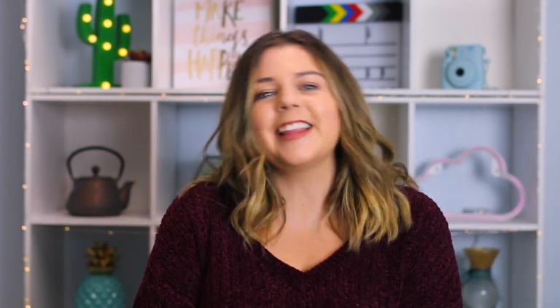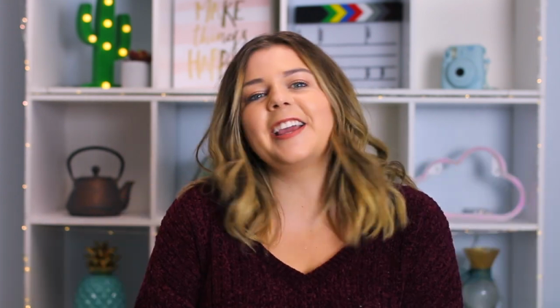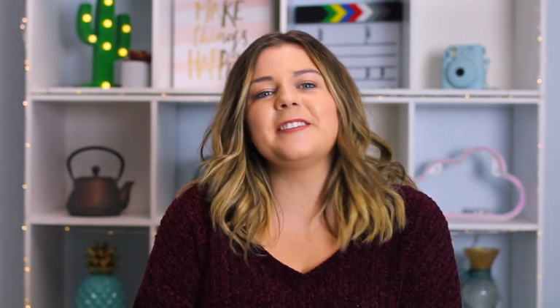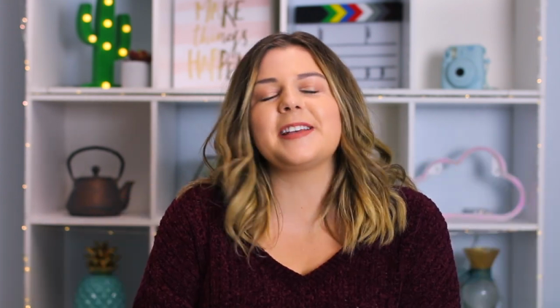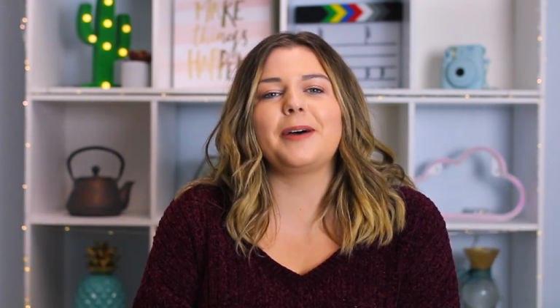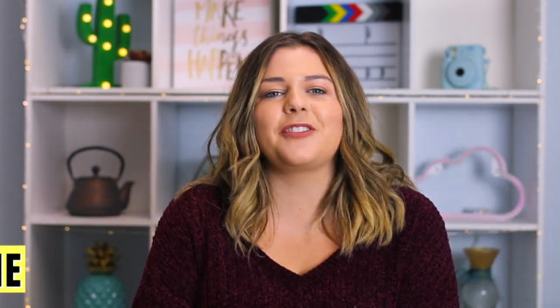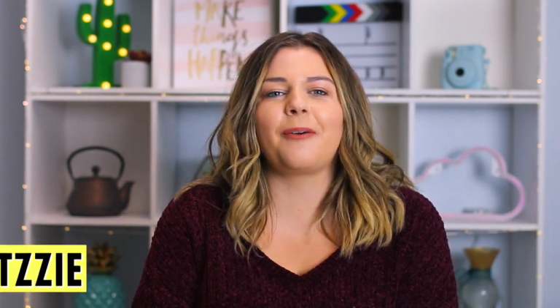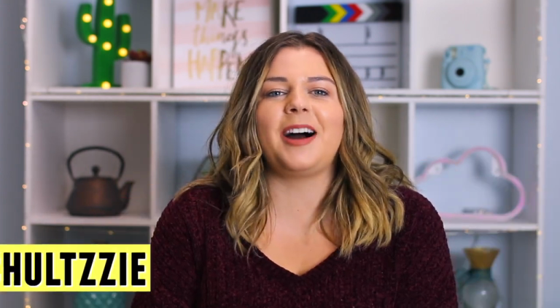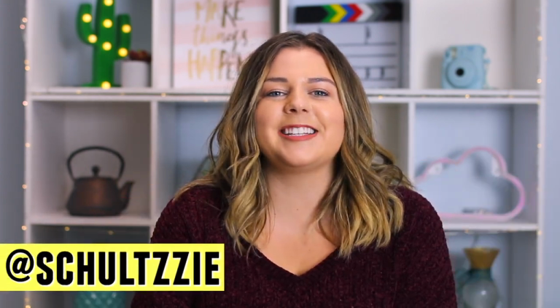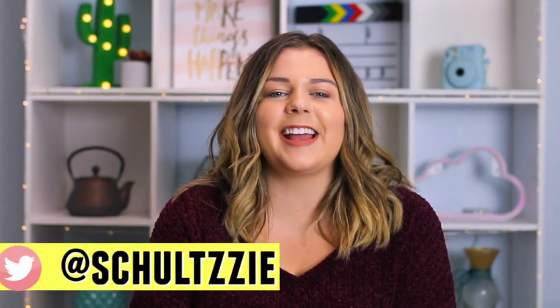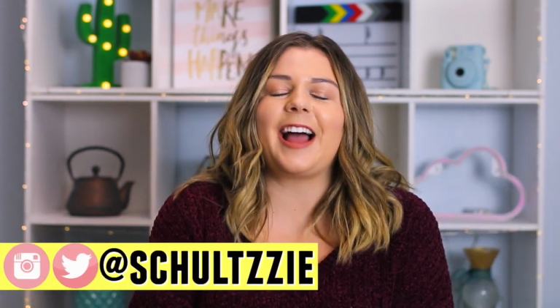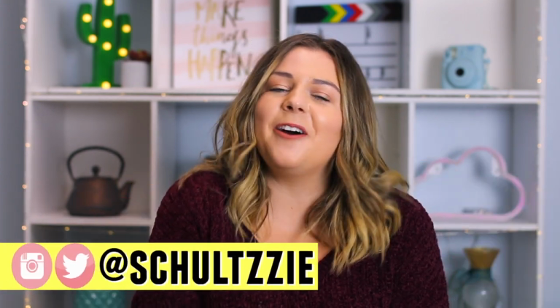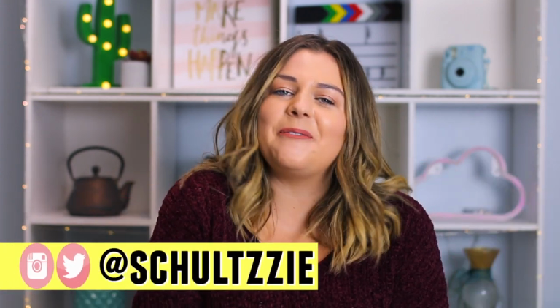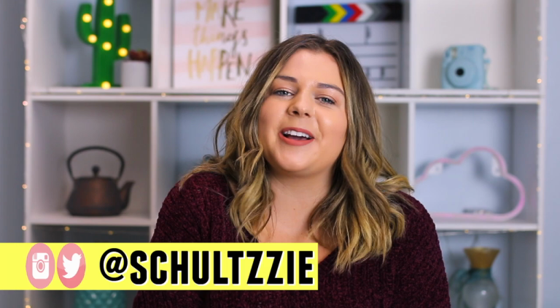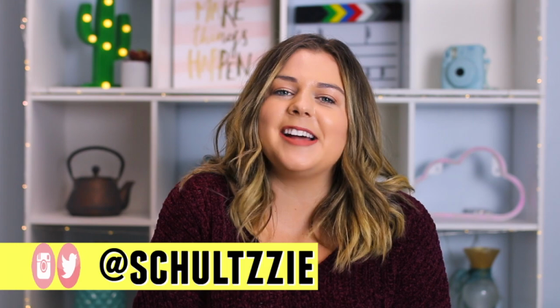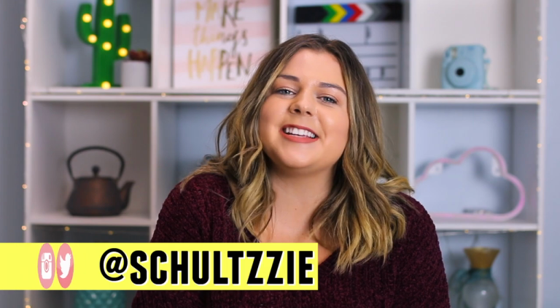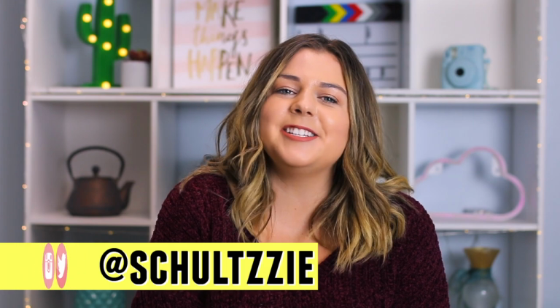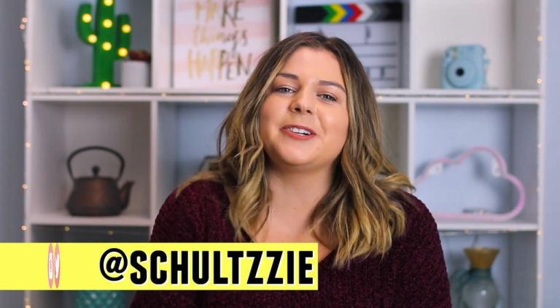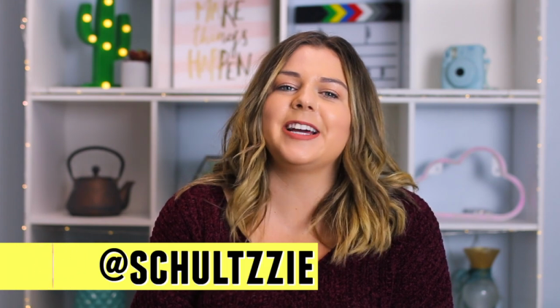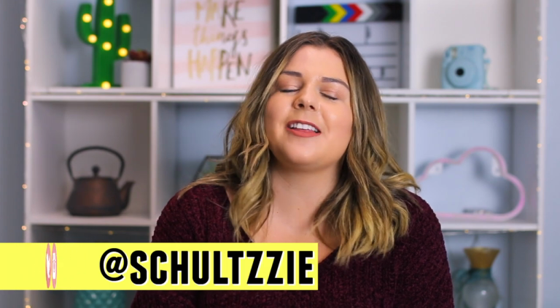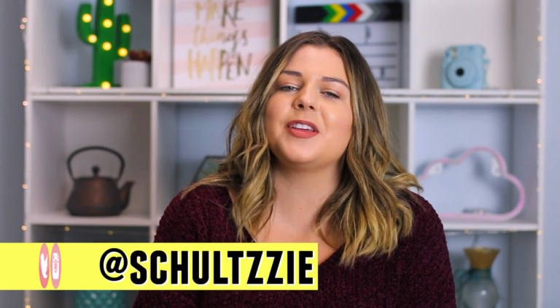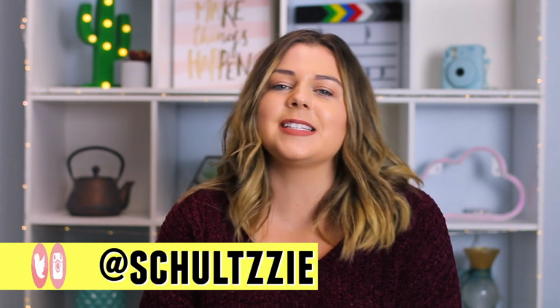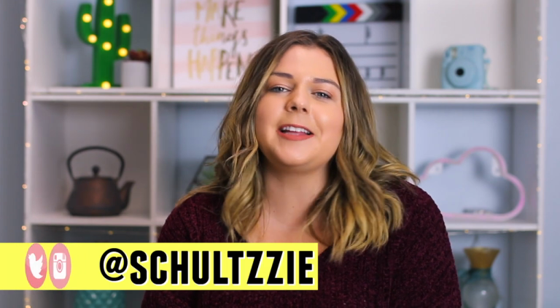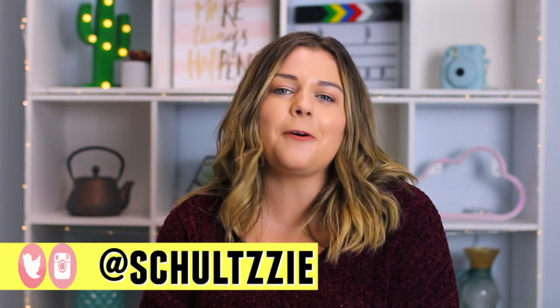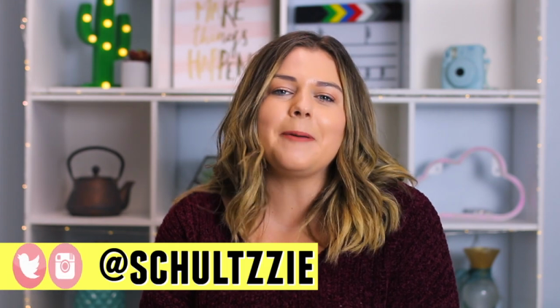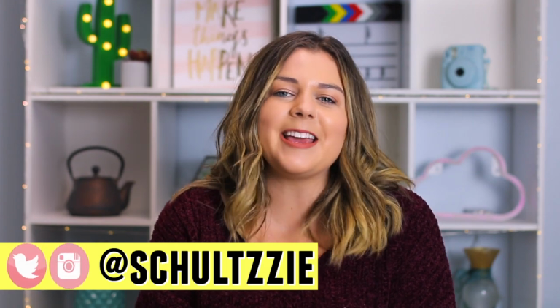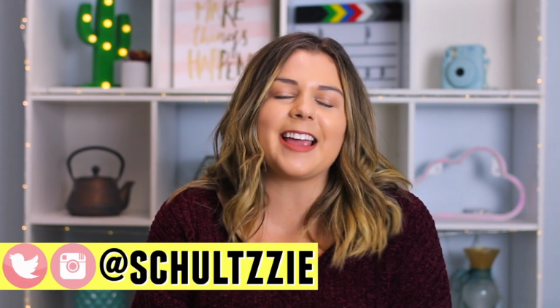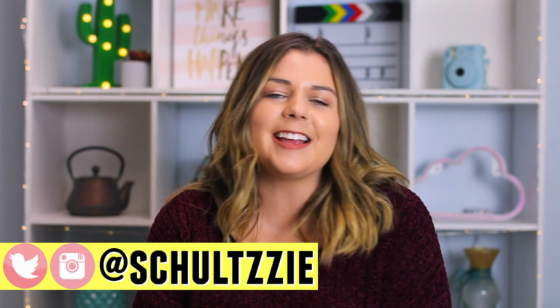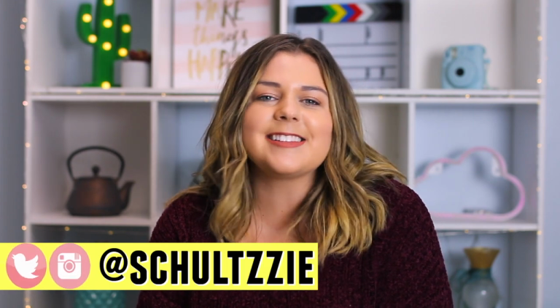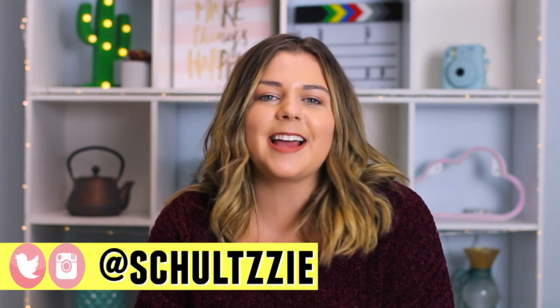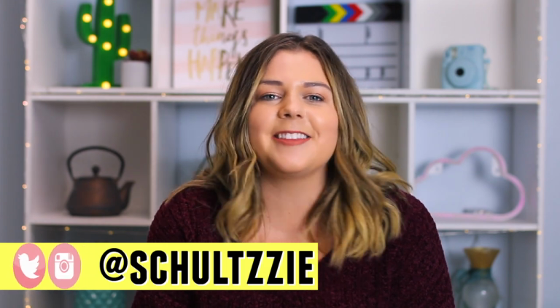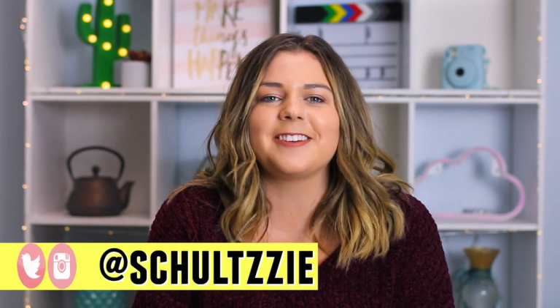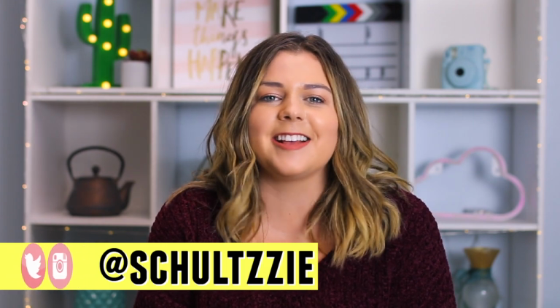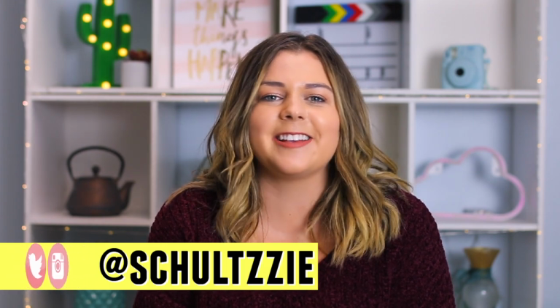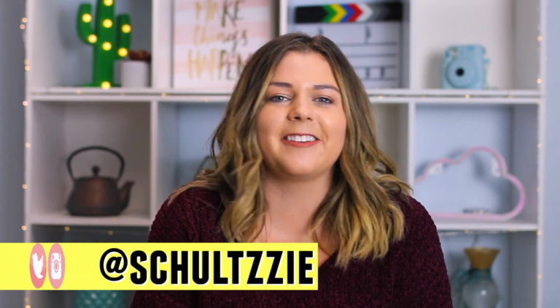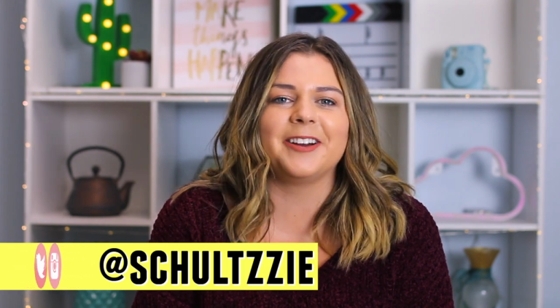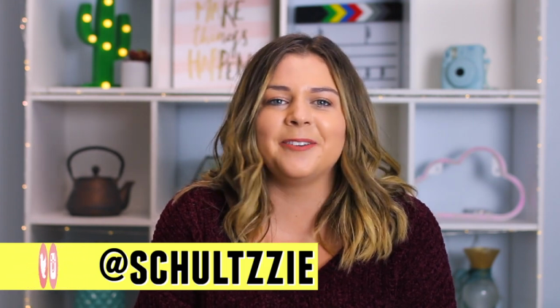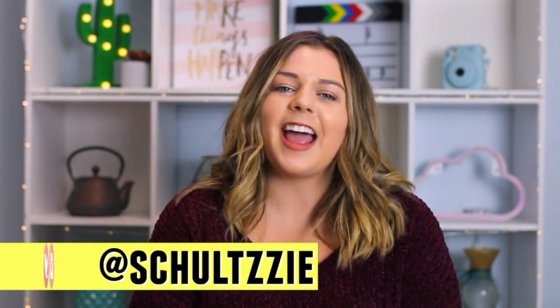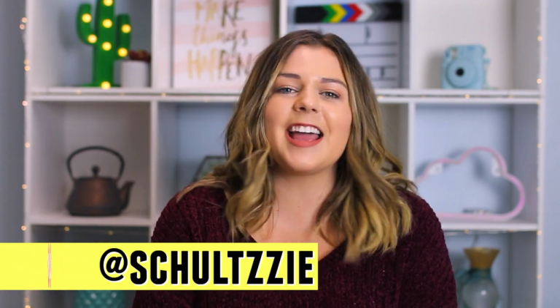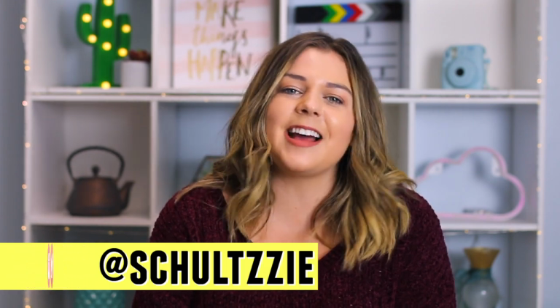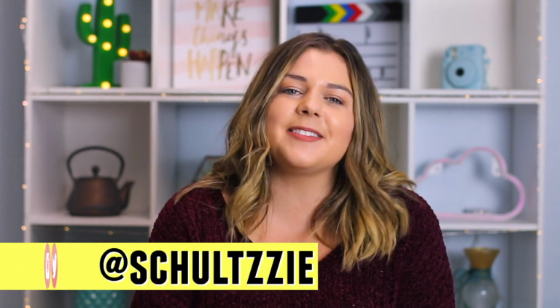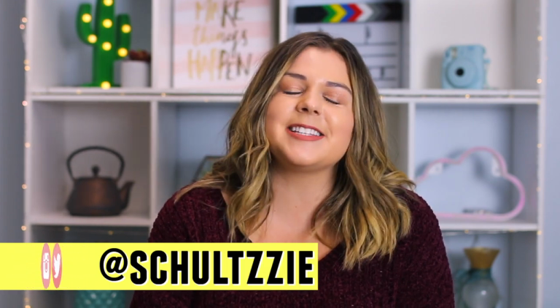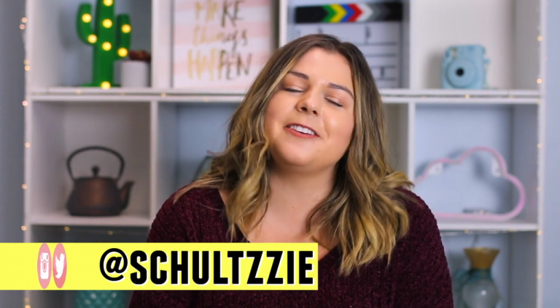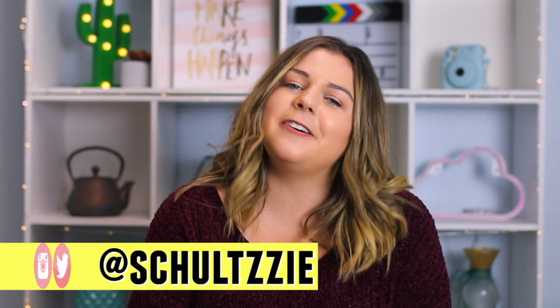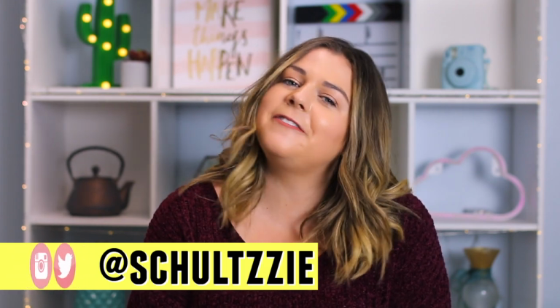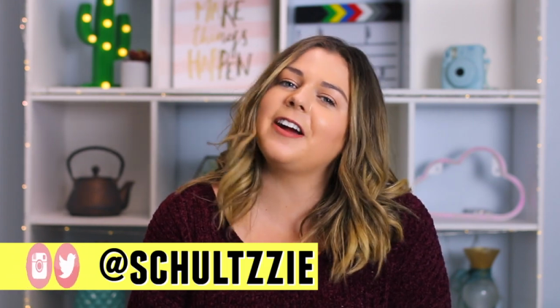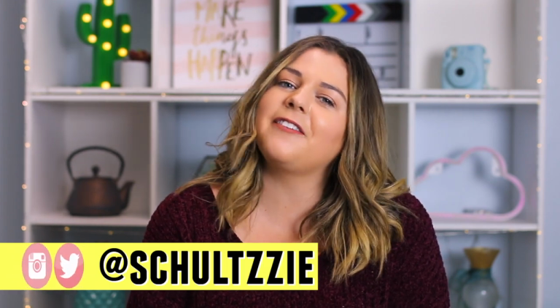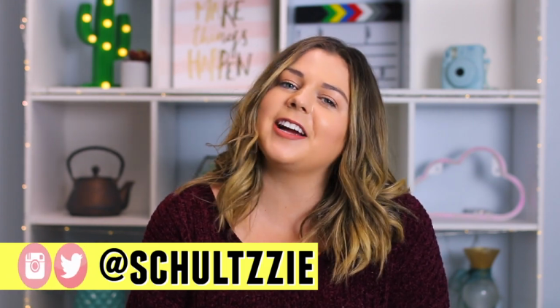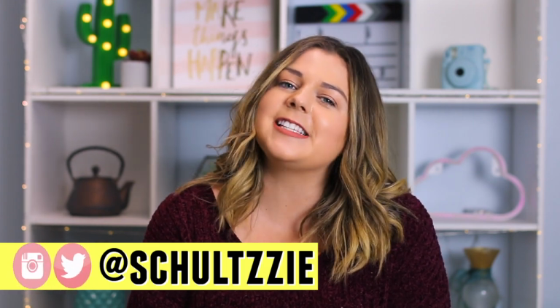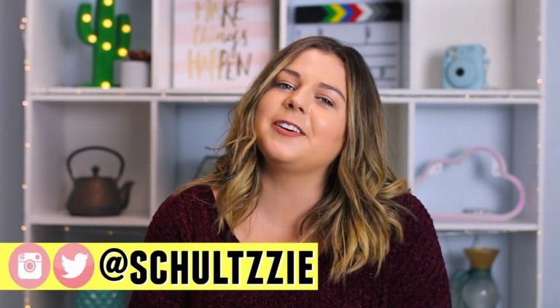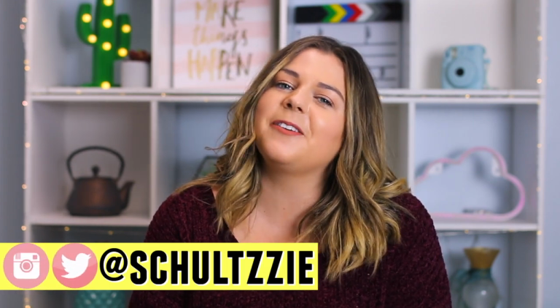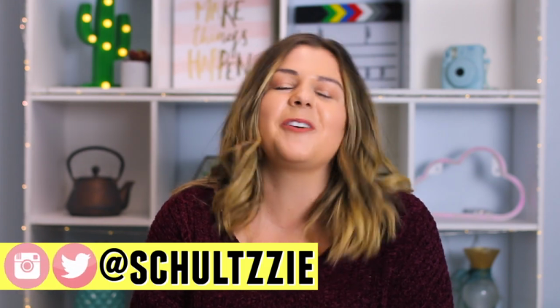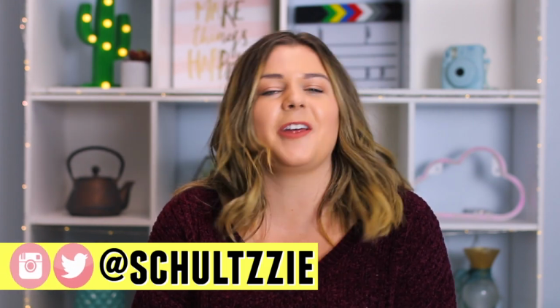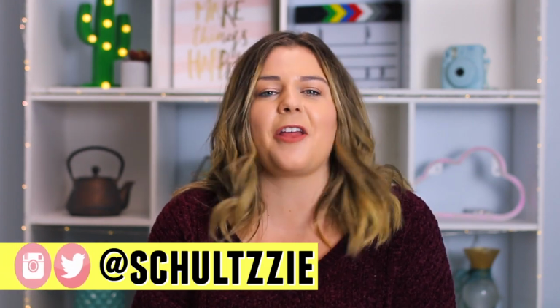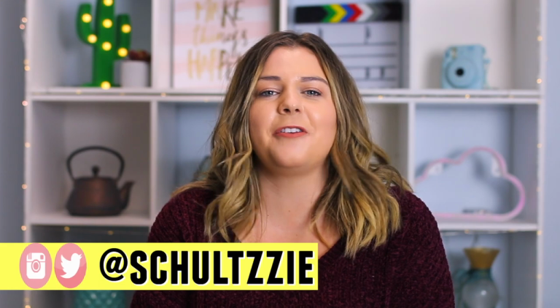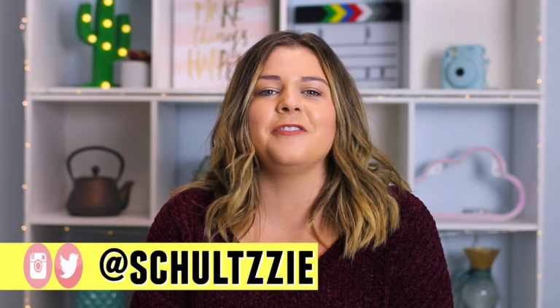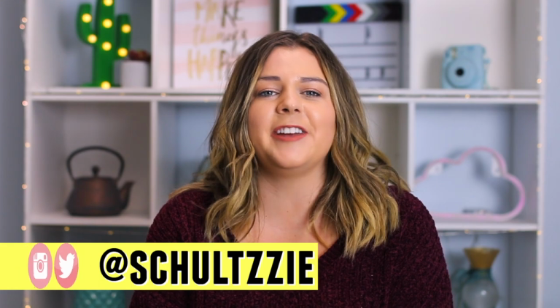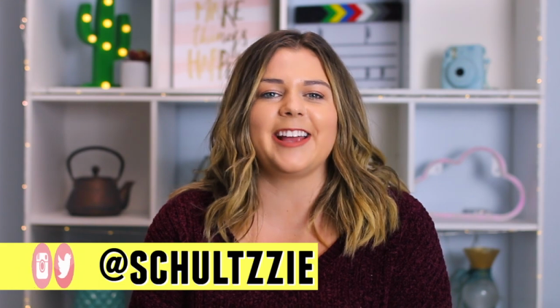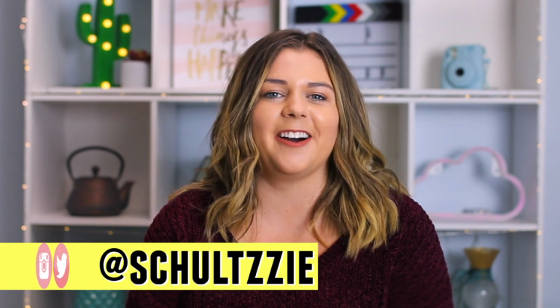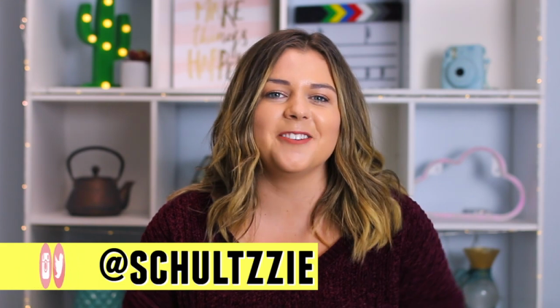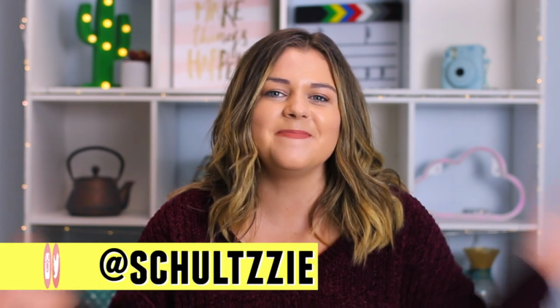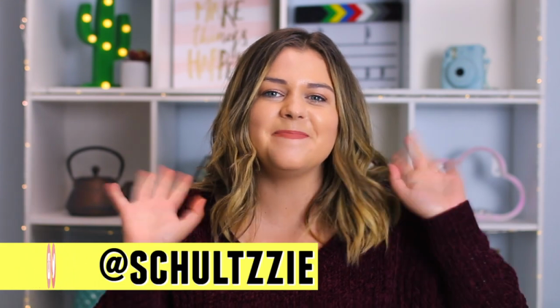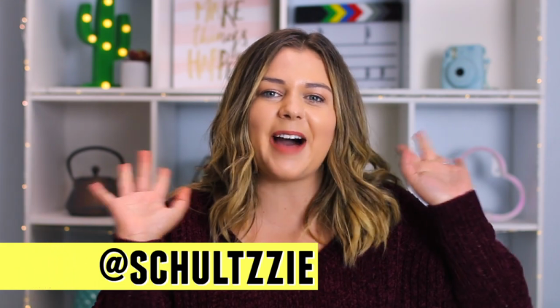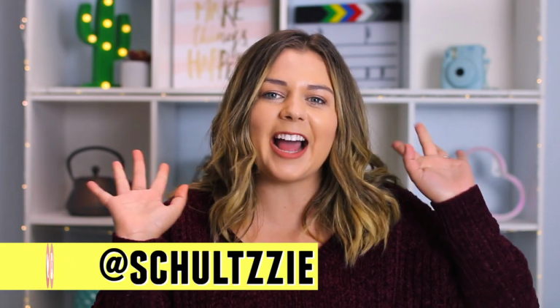Thank you so much for watching. I hope you guys enjoyed this little peek inside the dressing room, and I will see you very, very soon with another new video. Bye!